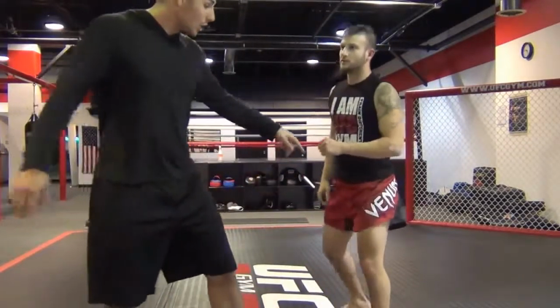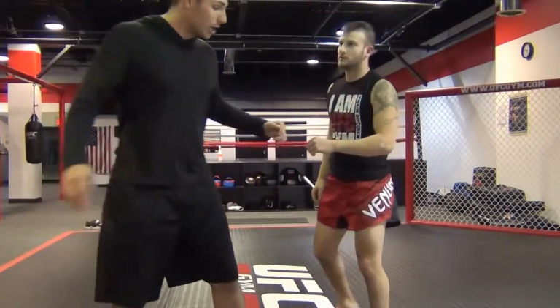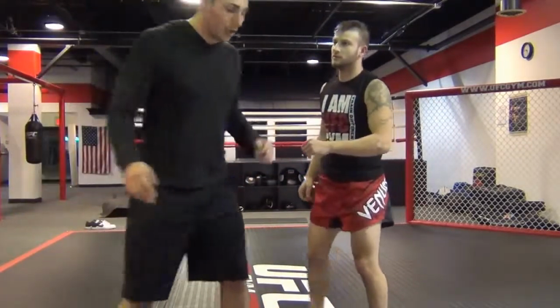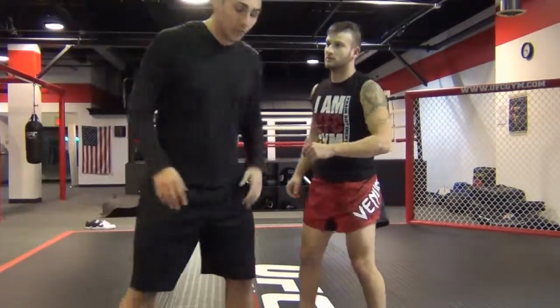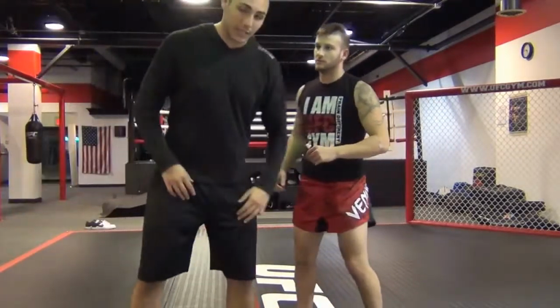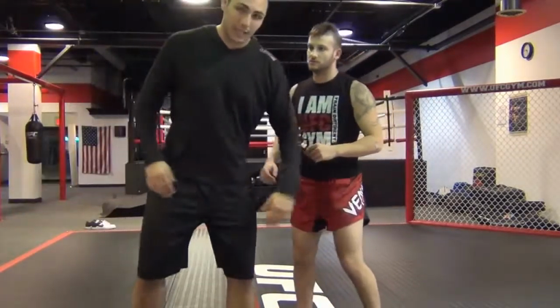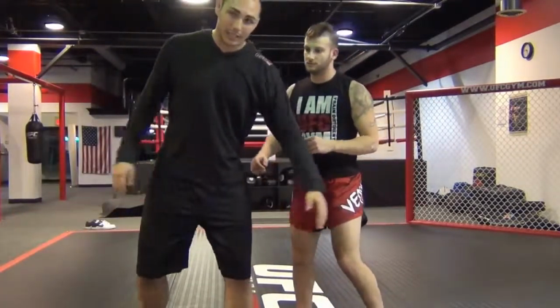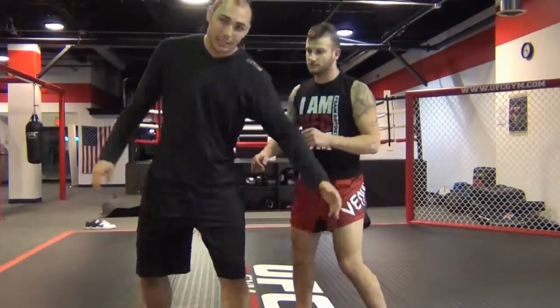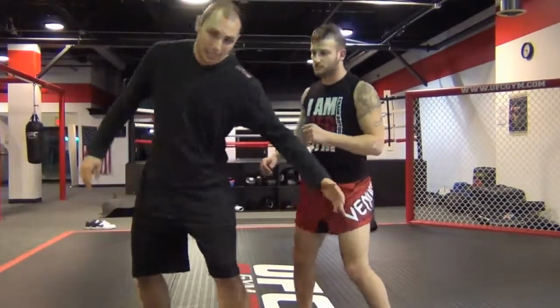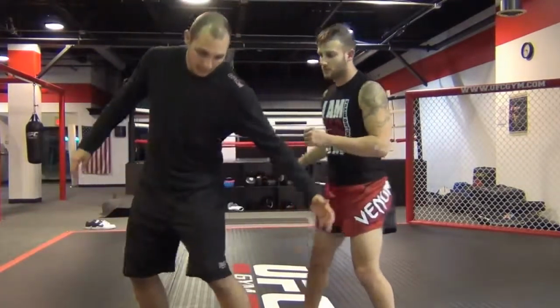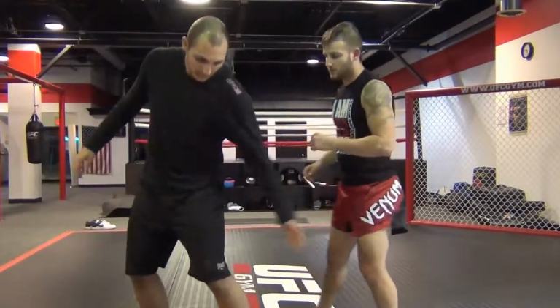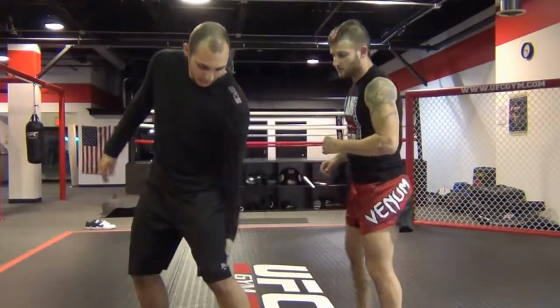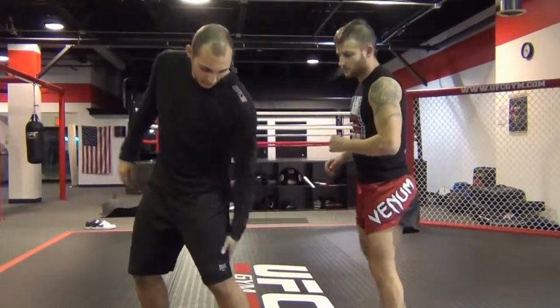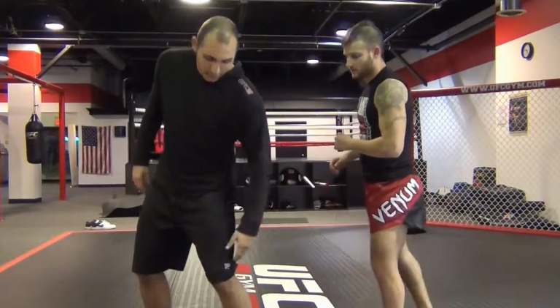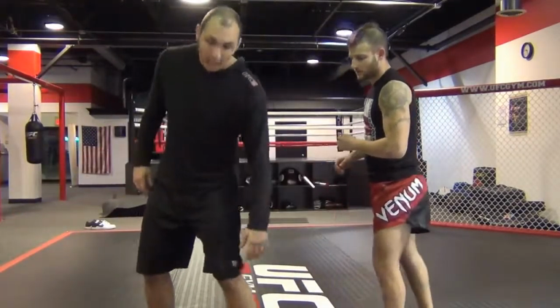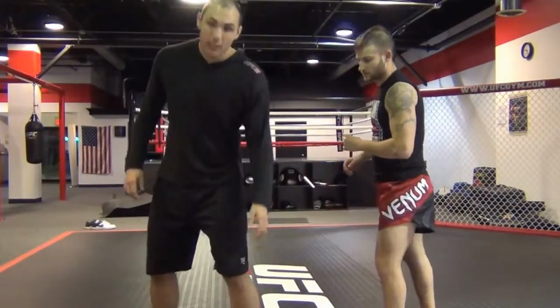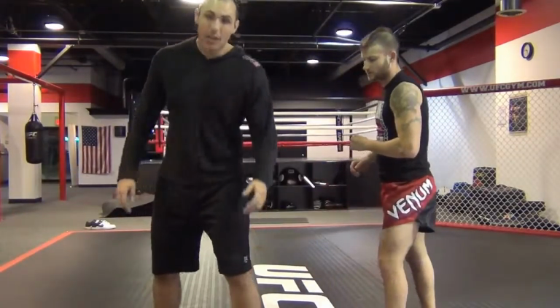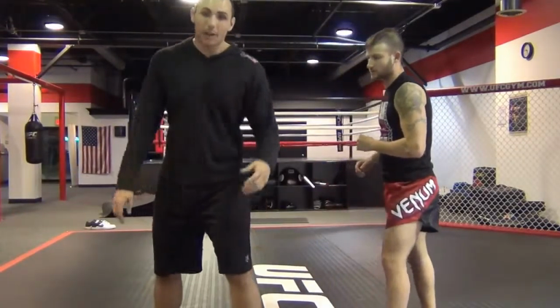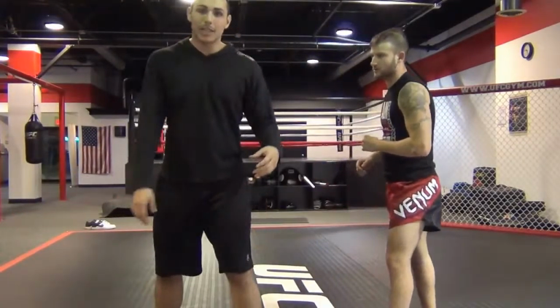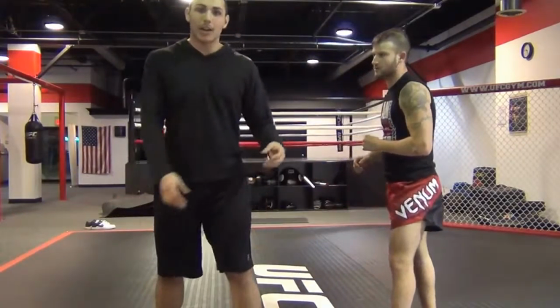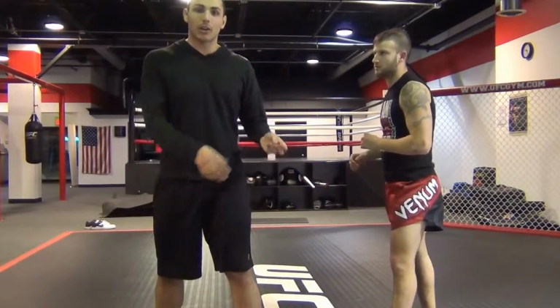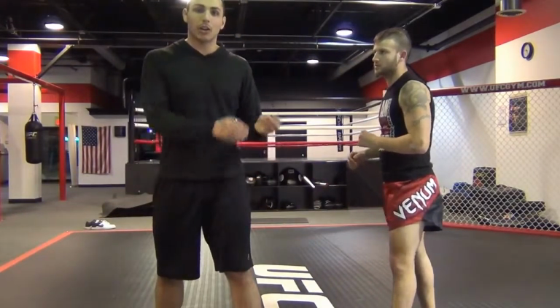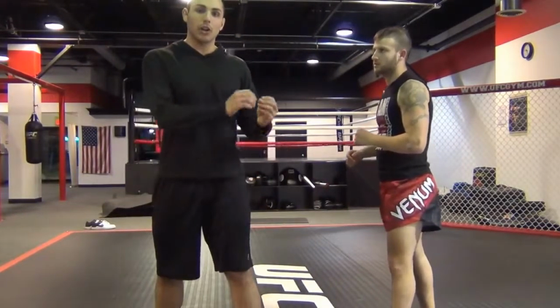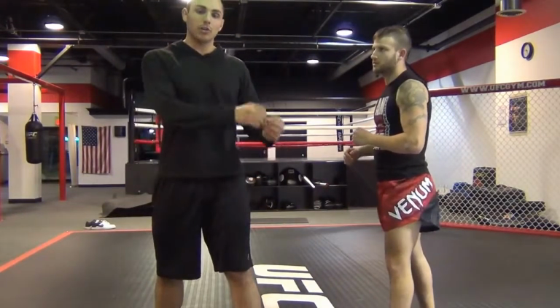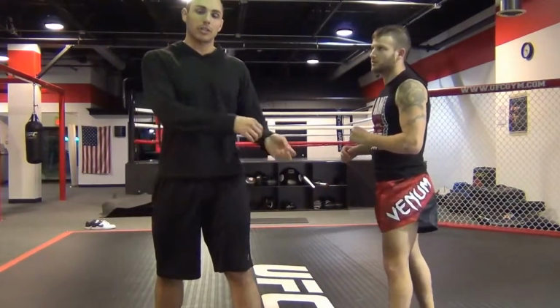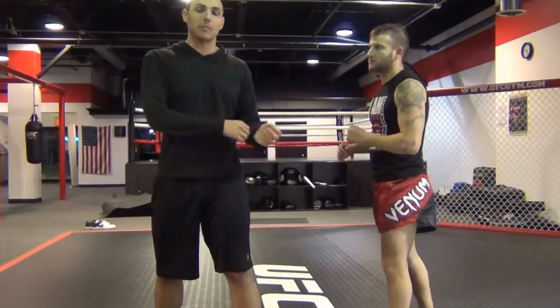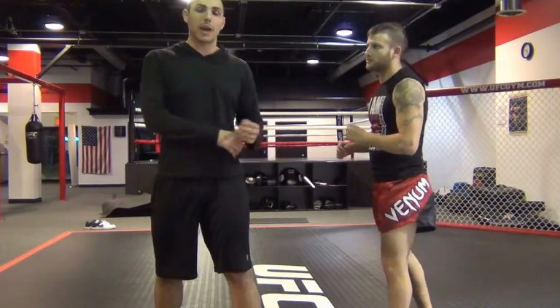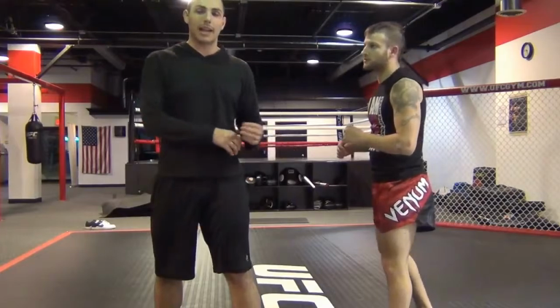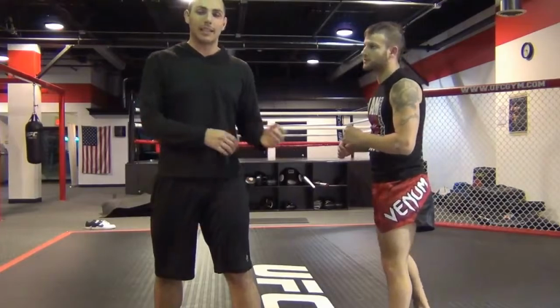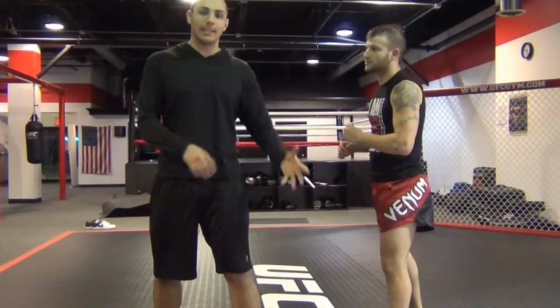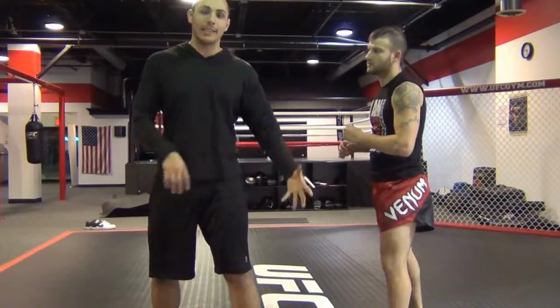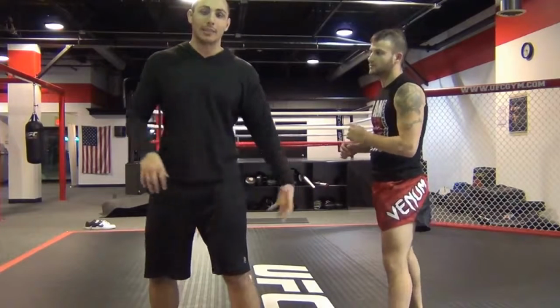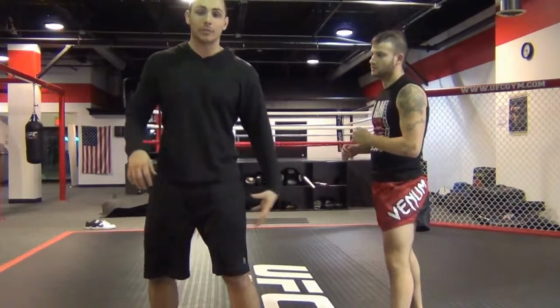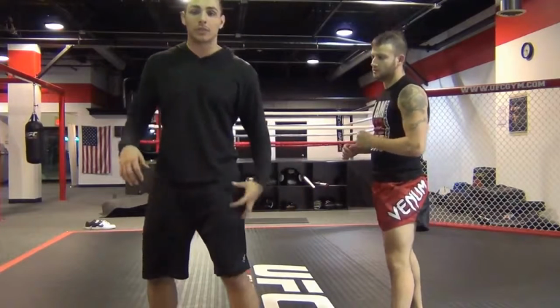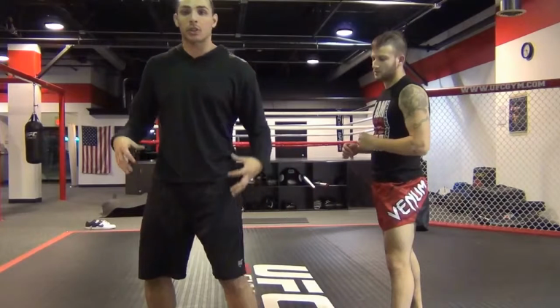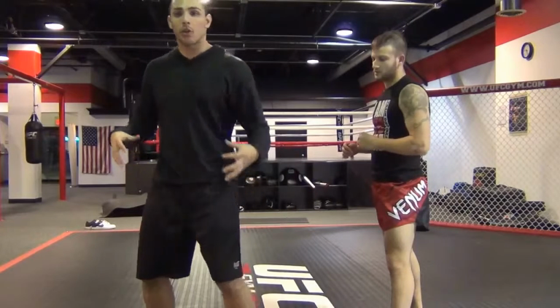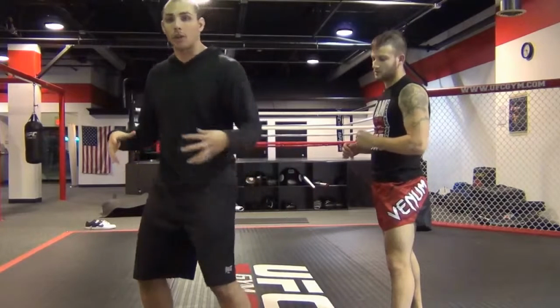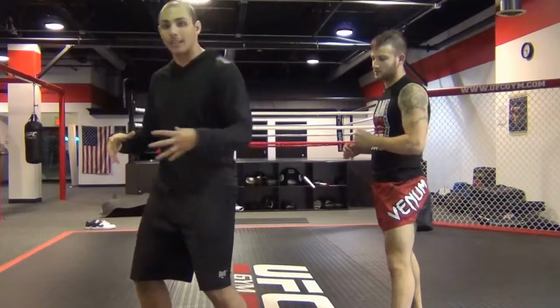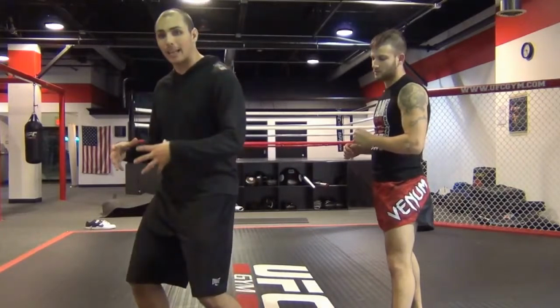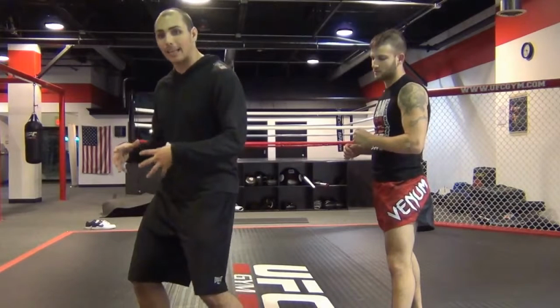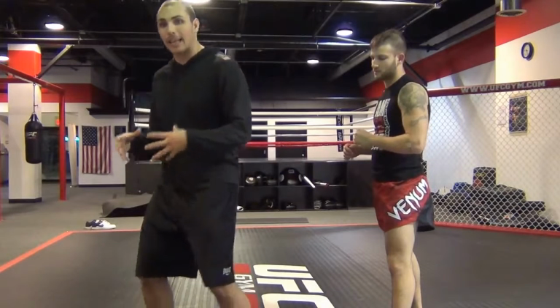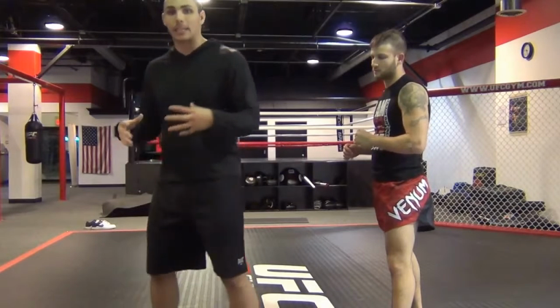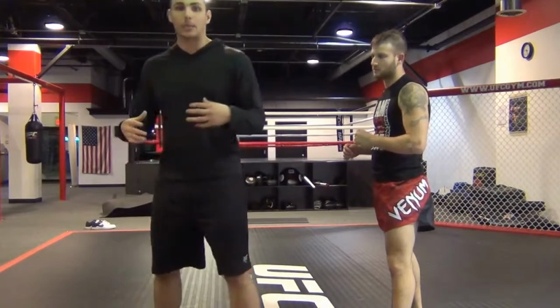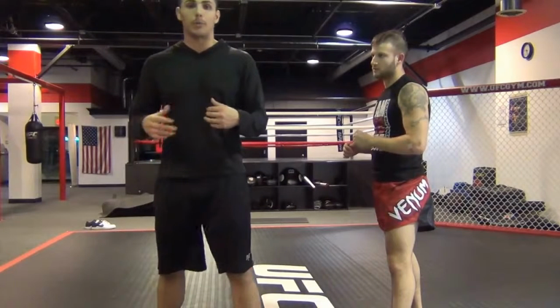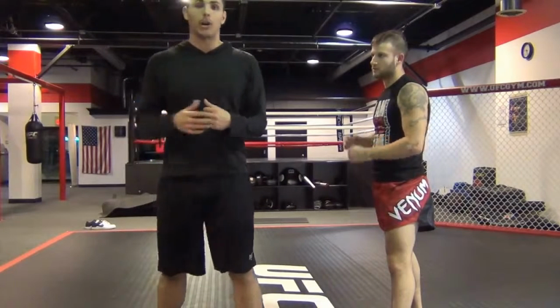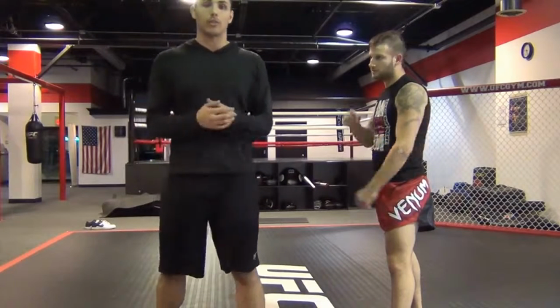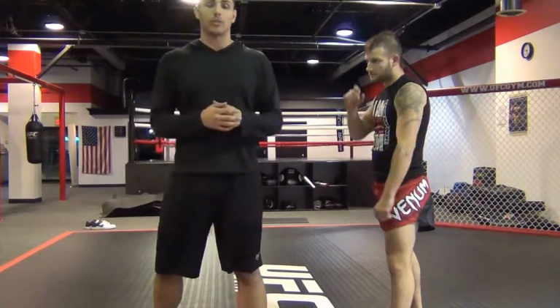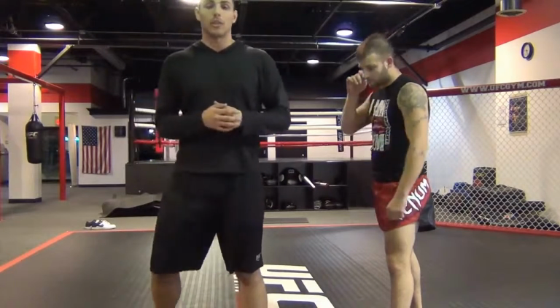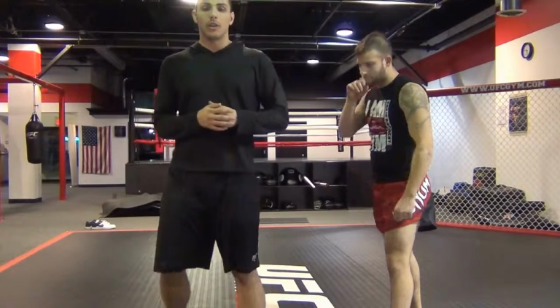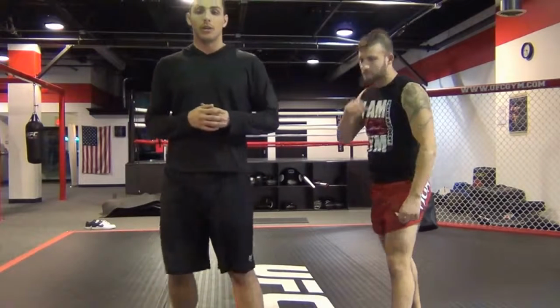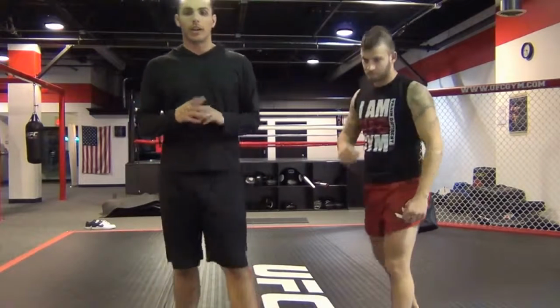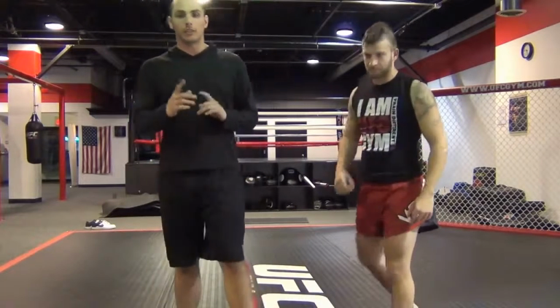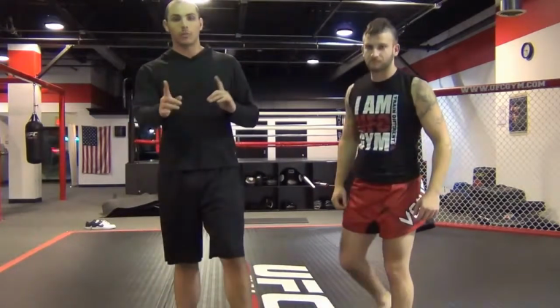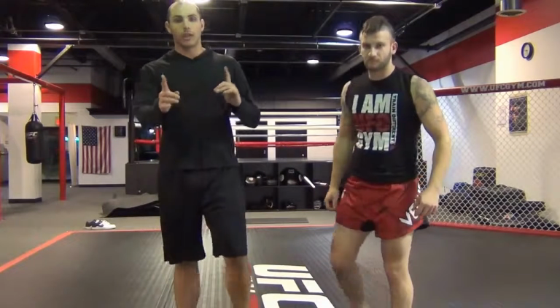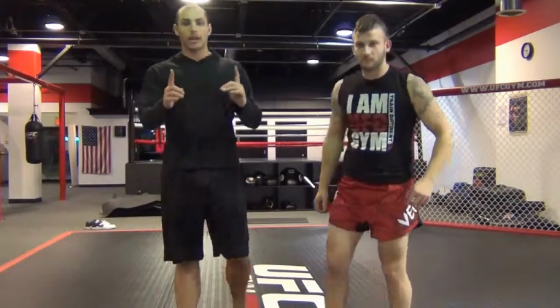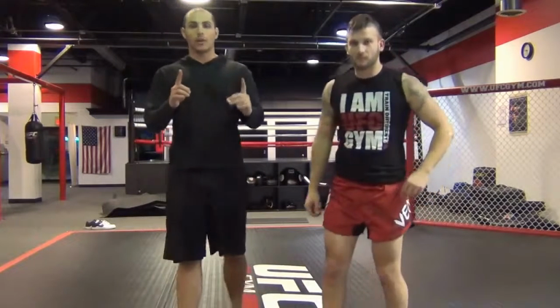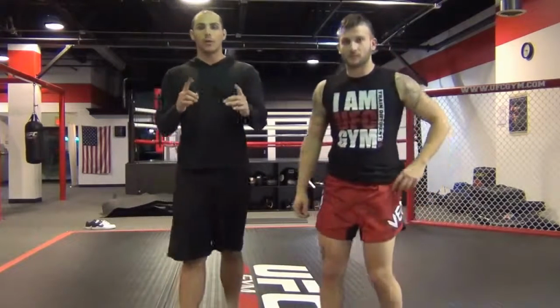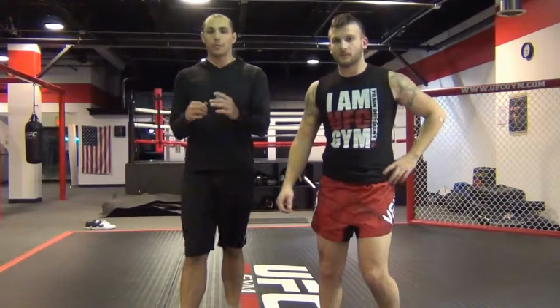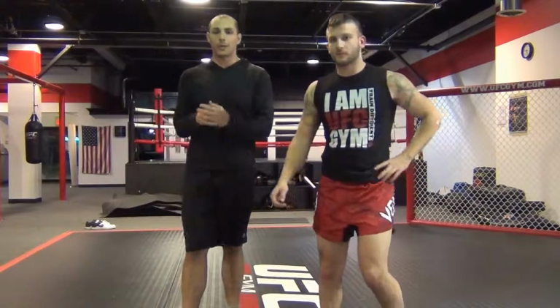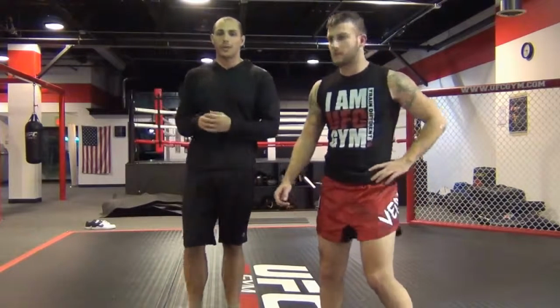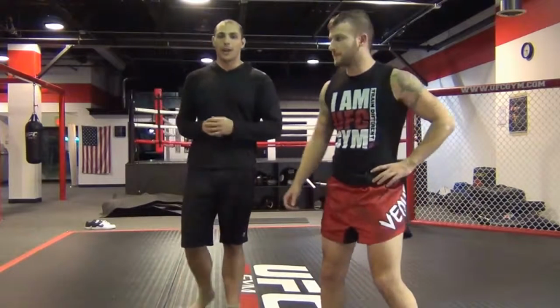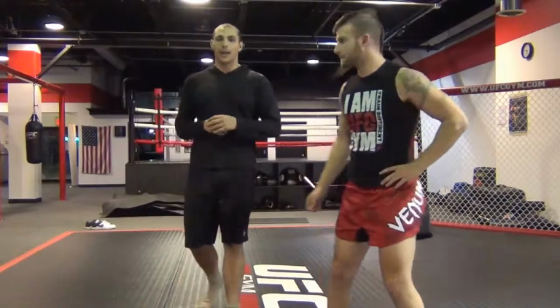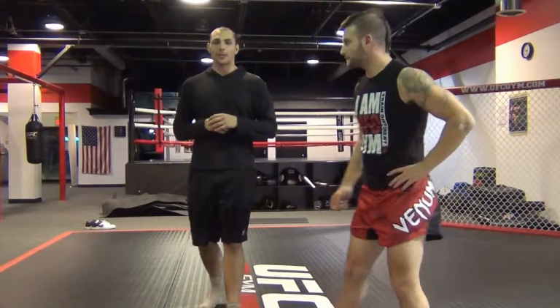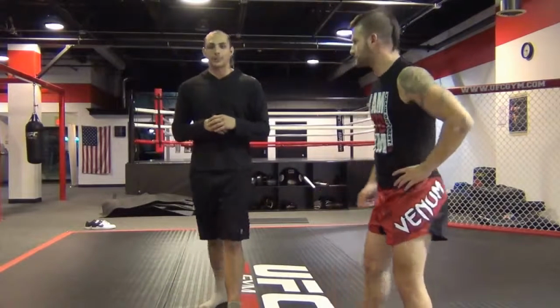Notice guys, he chops out close to the back of the knee — that's what's going to cause that leg to buckle. So we'll kind of go from another angle.